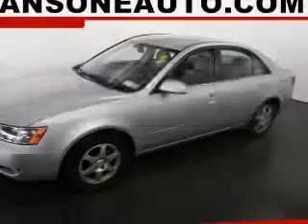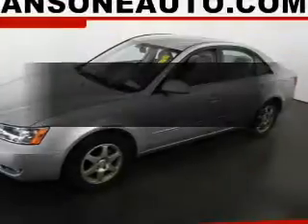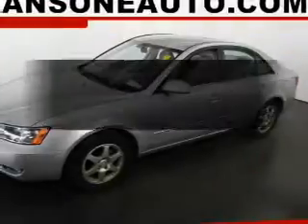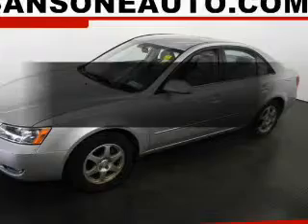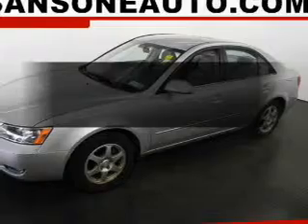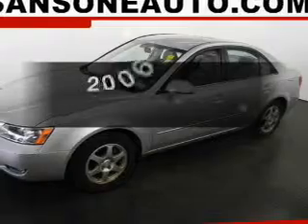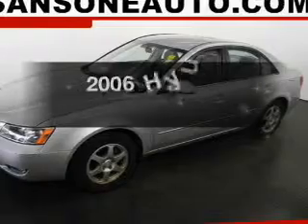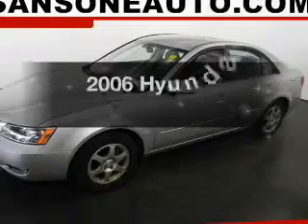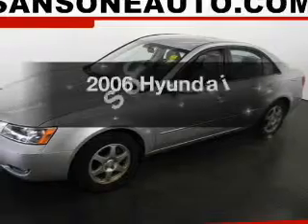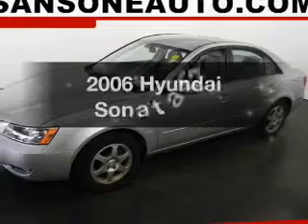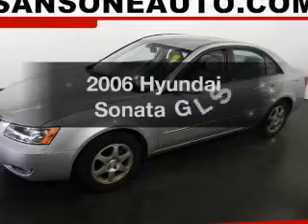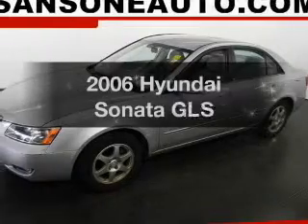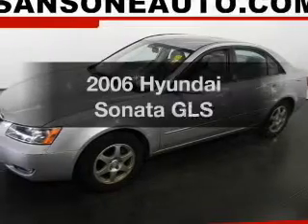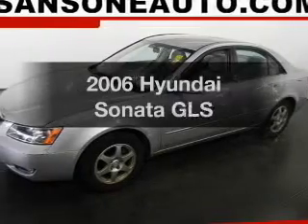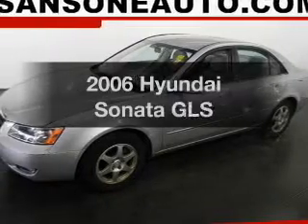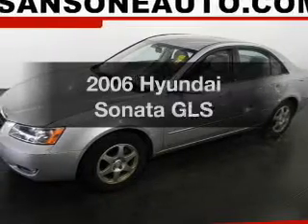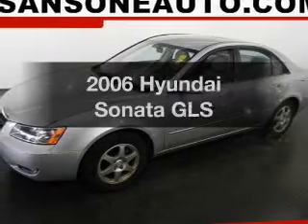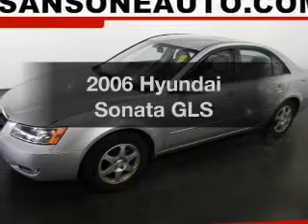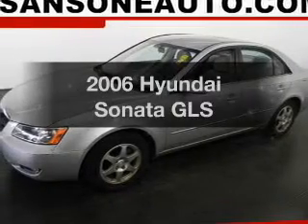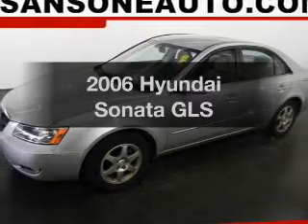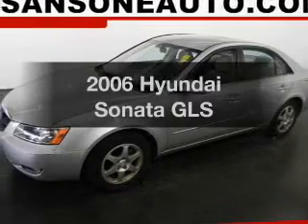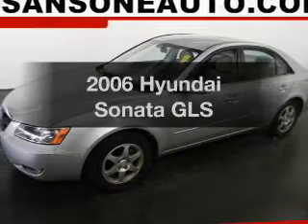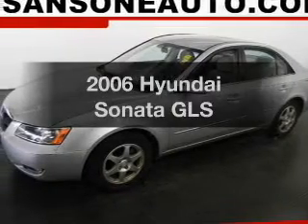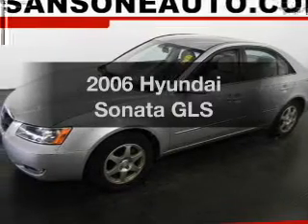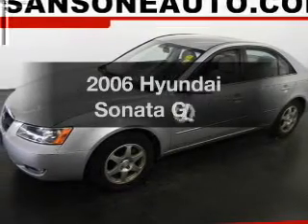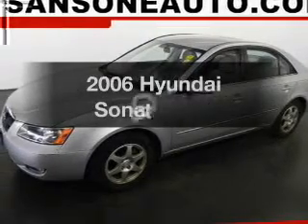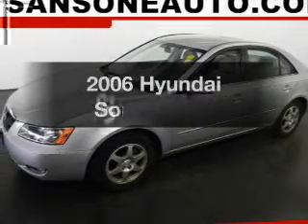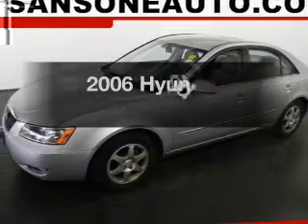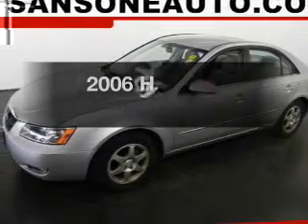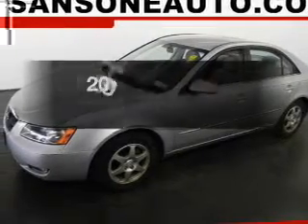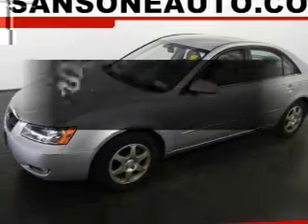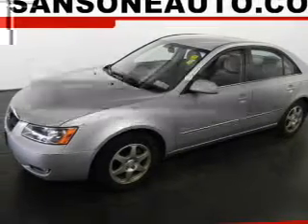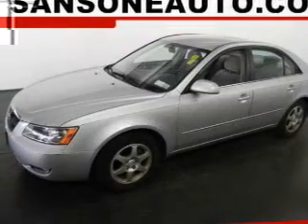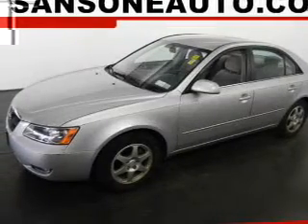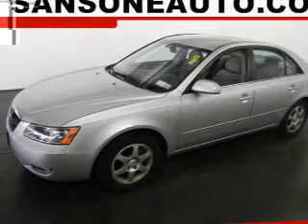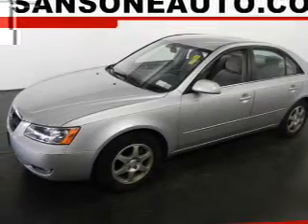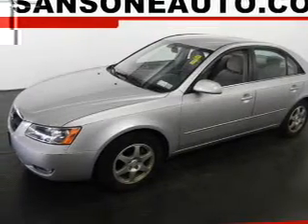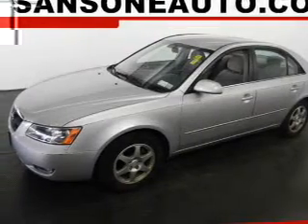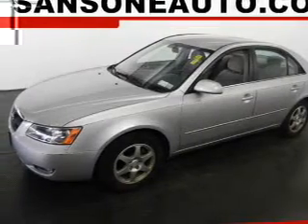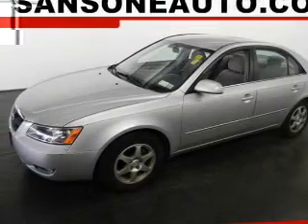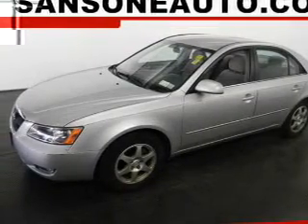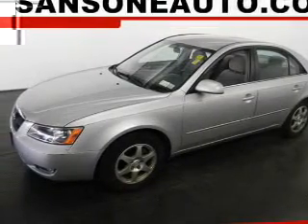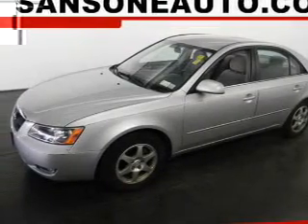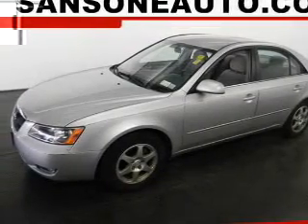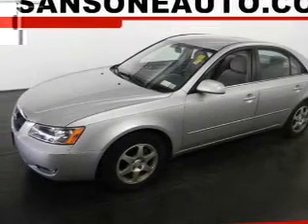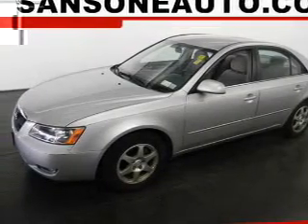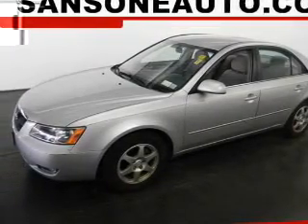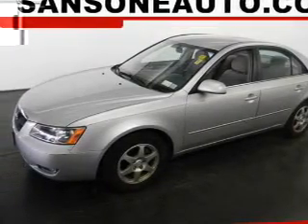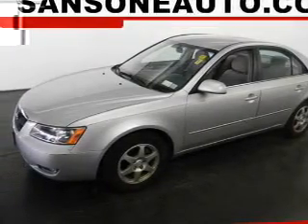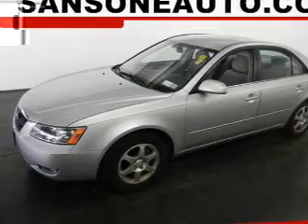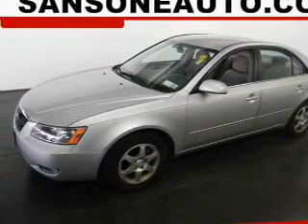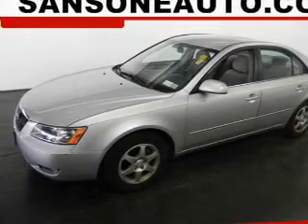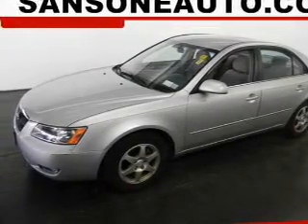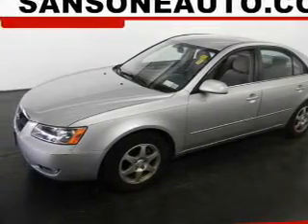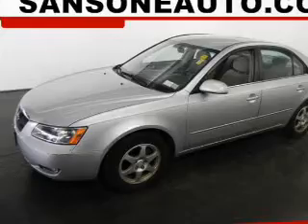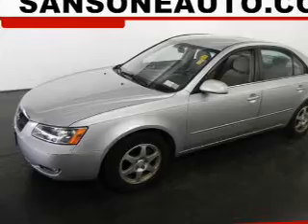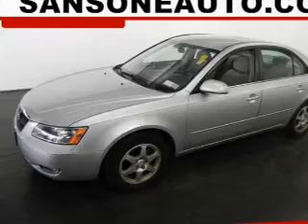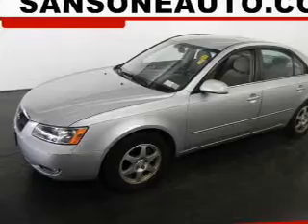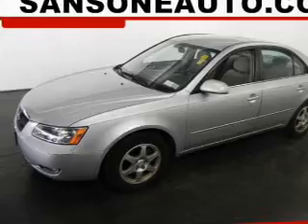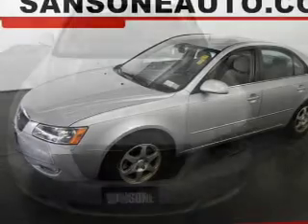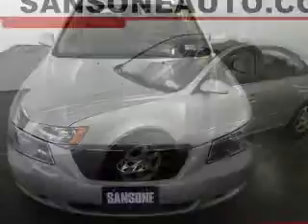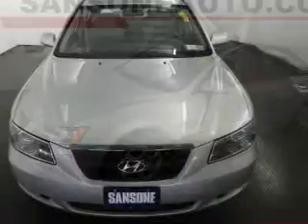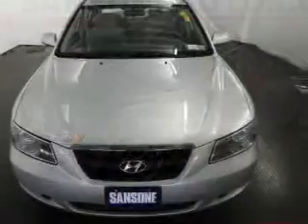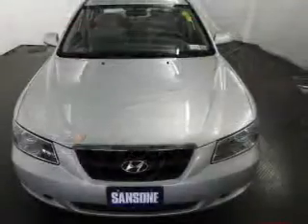Check out this 2006 Hyundai Sonata. If you're looking for an automobile with great attributes, look no further.